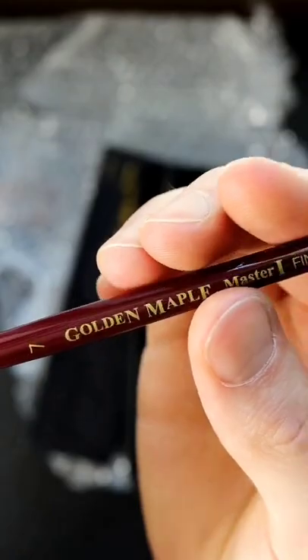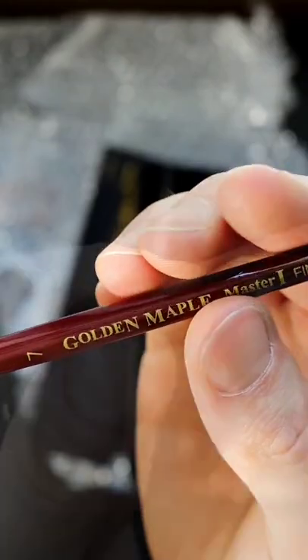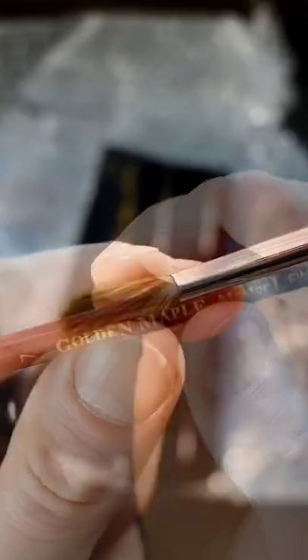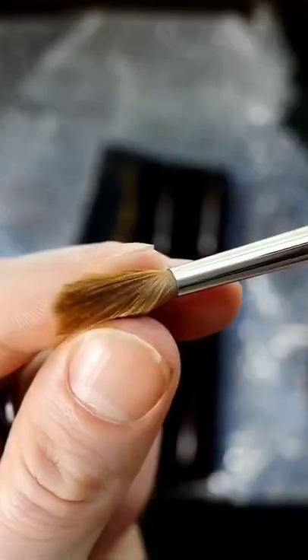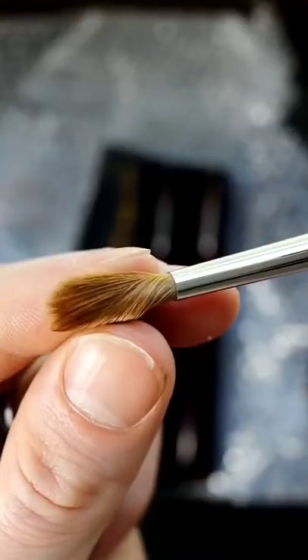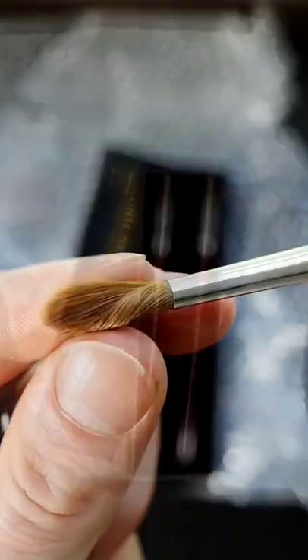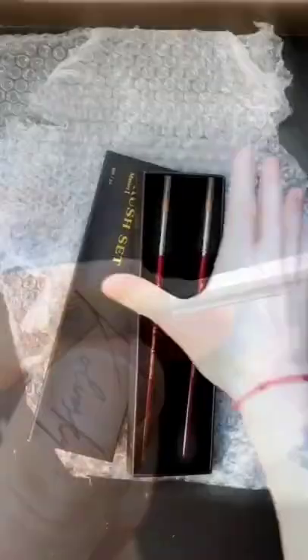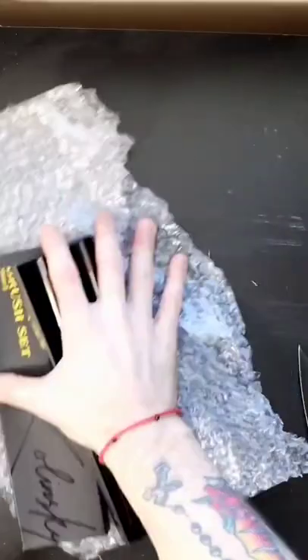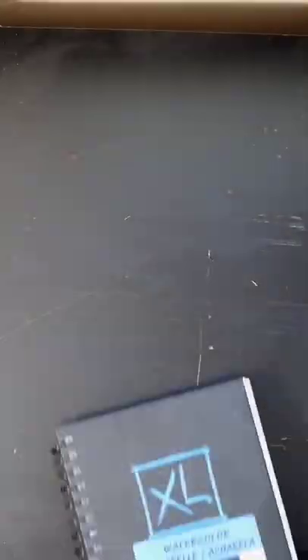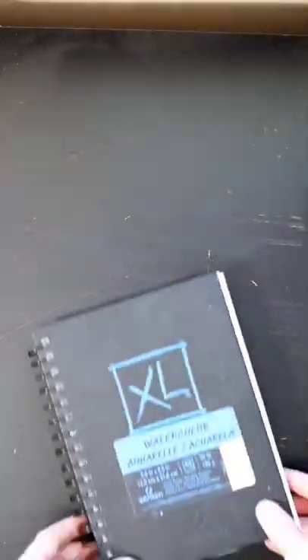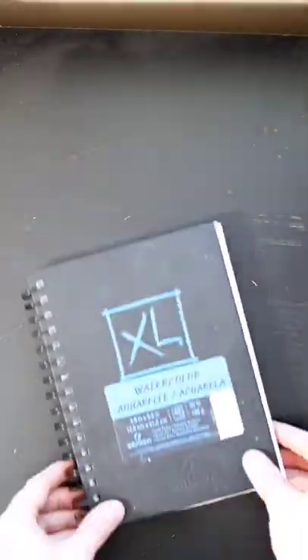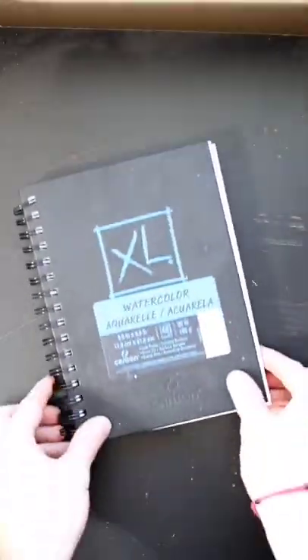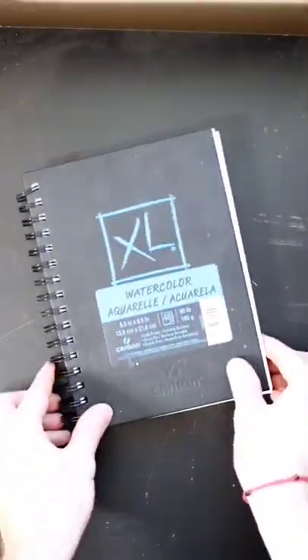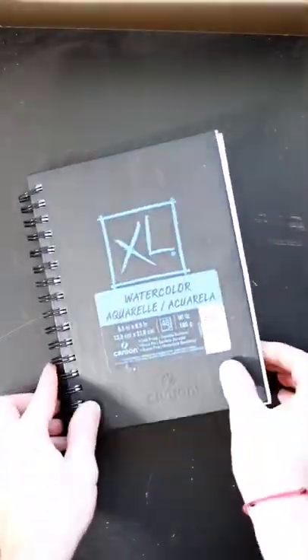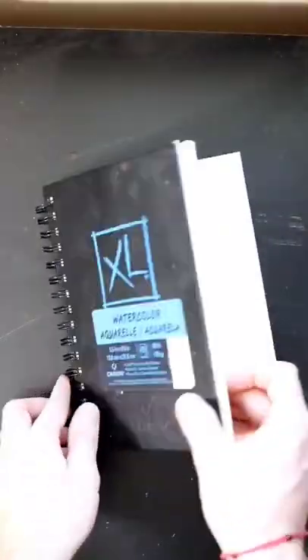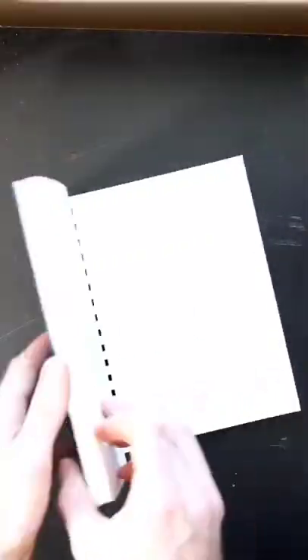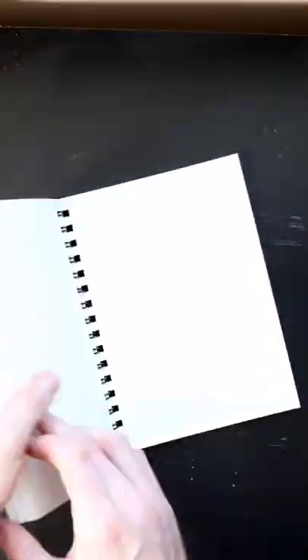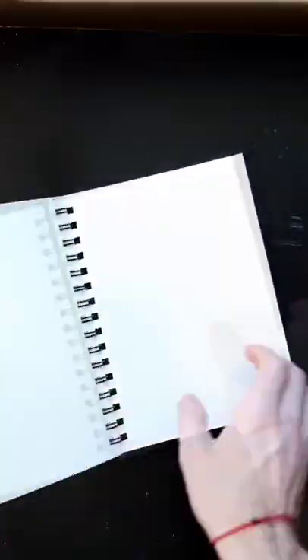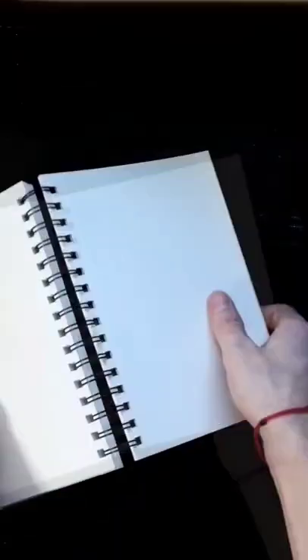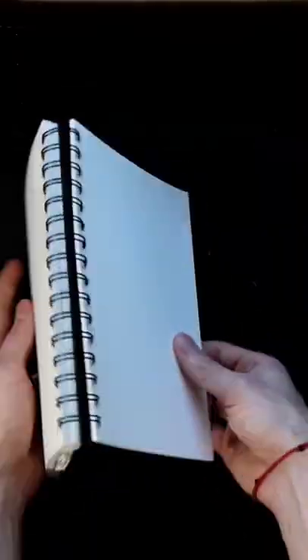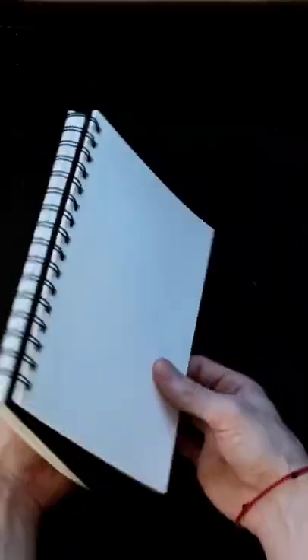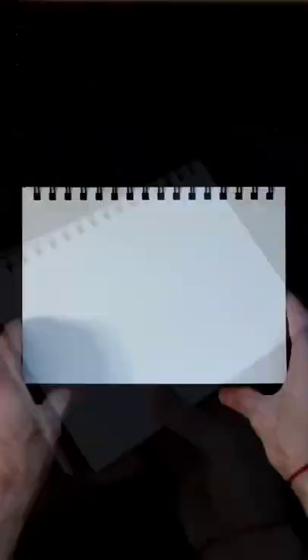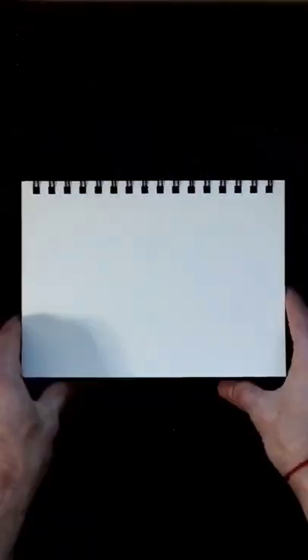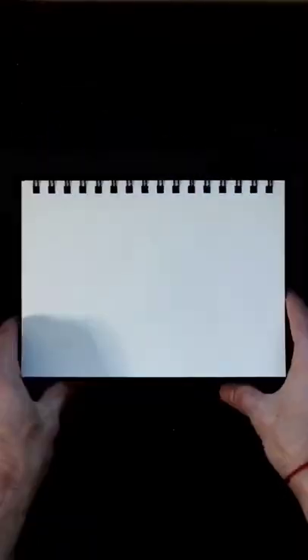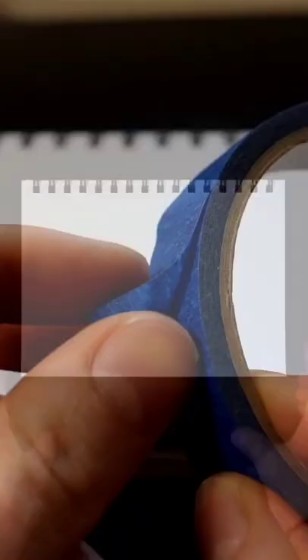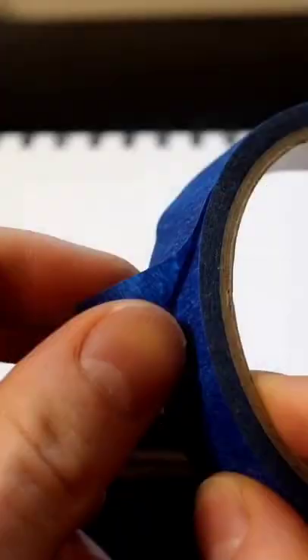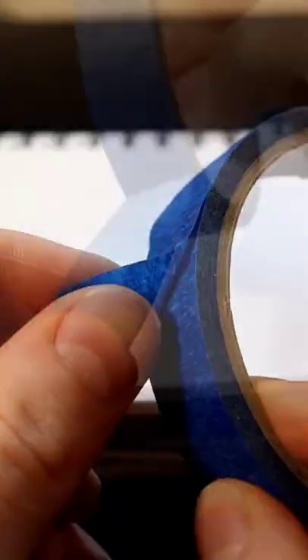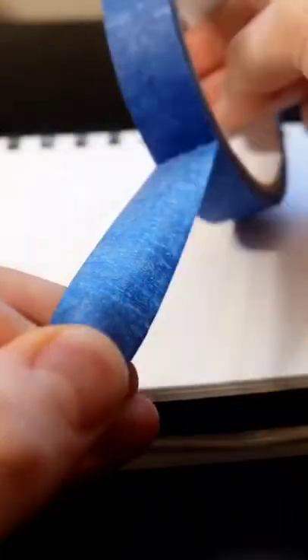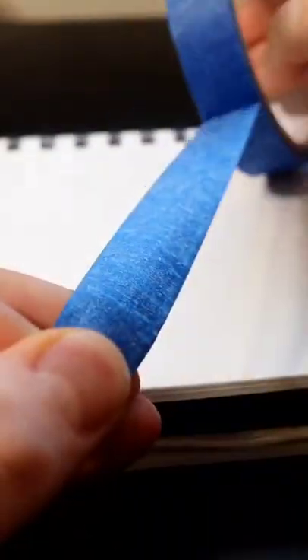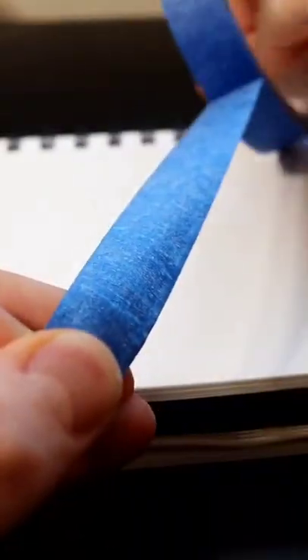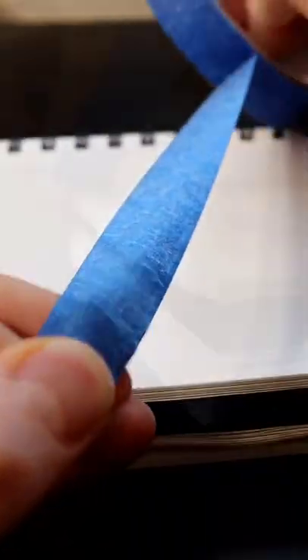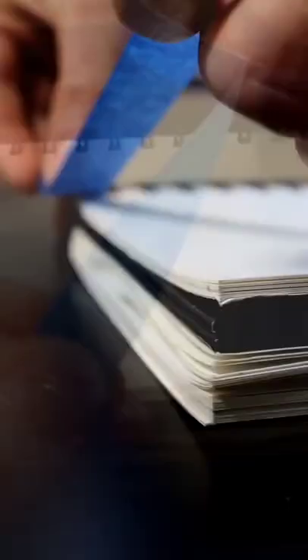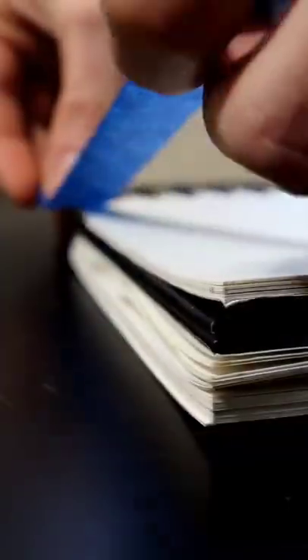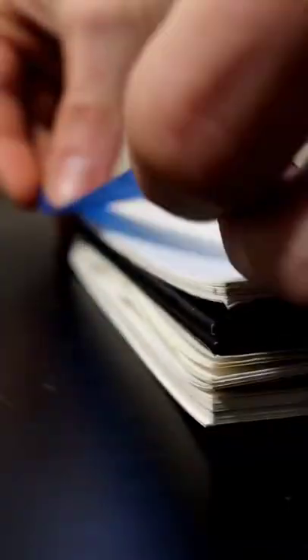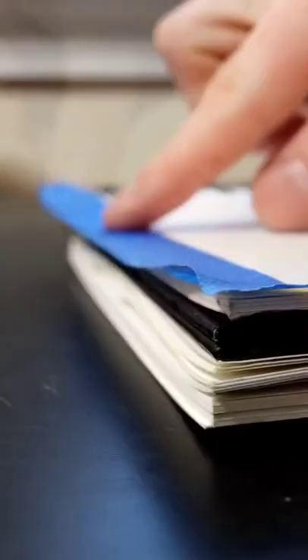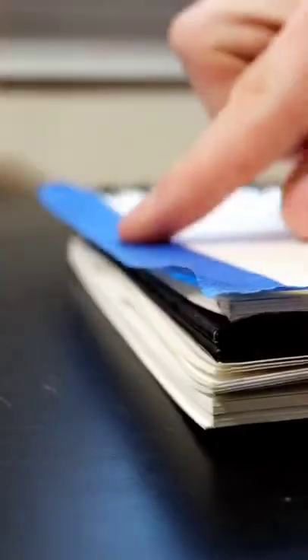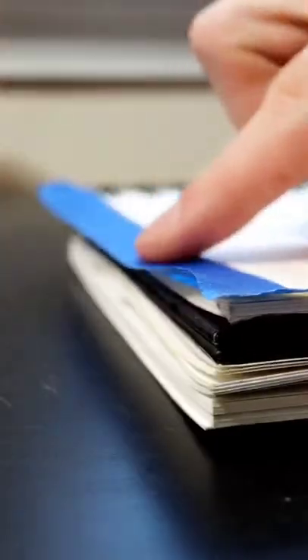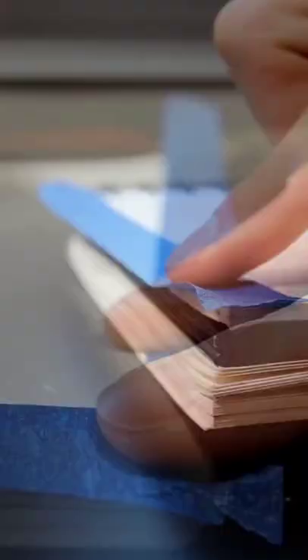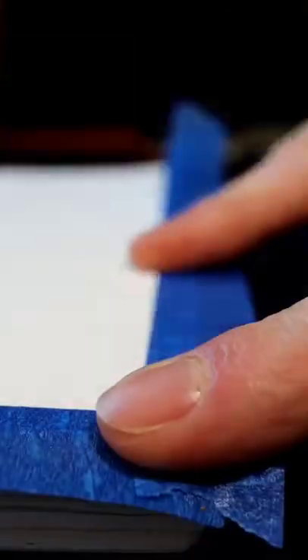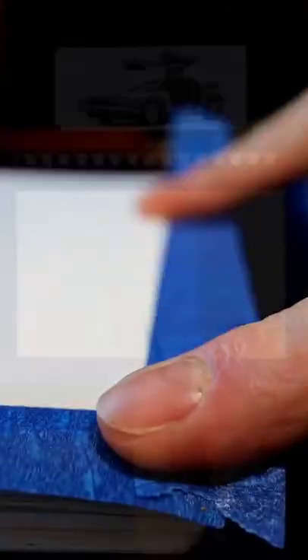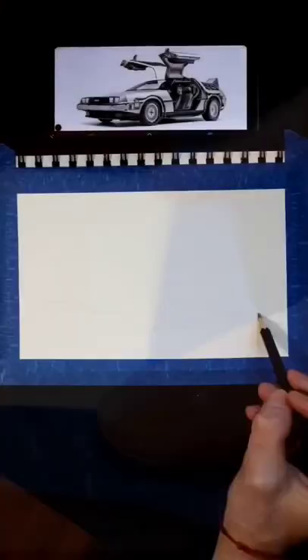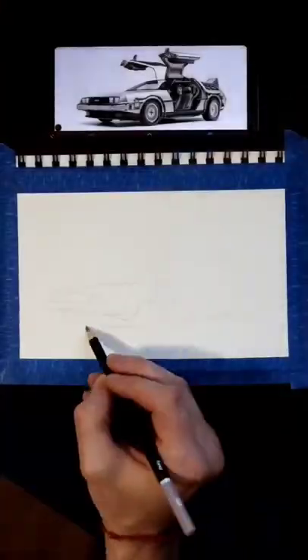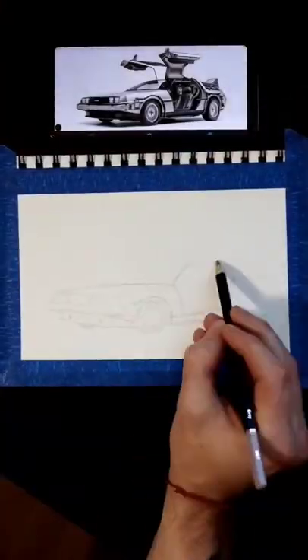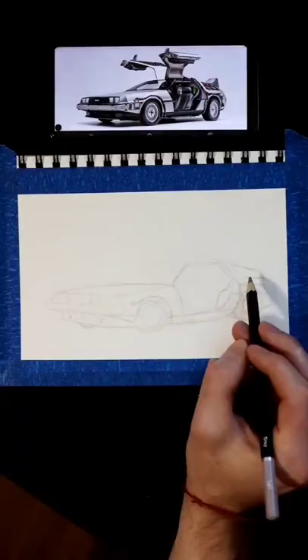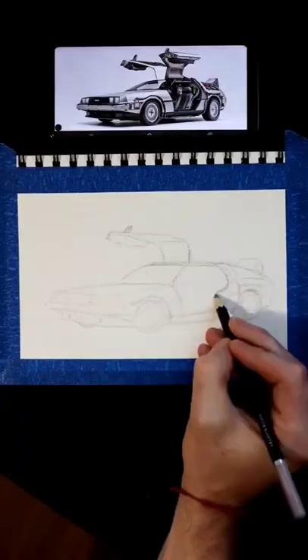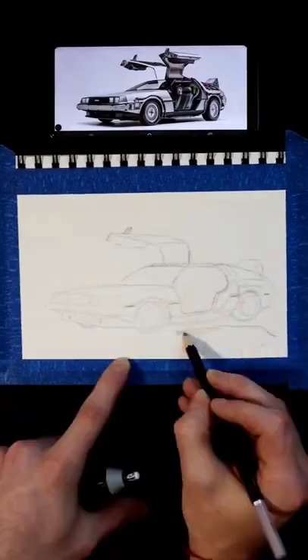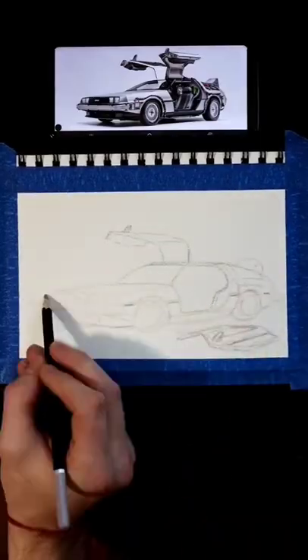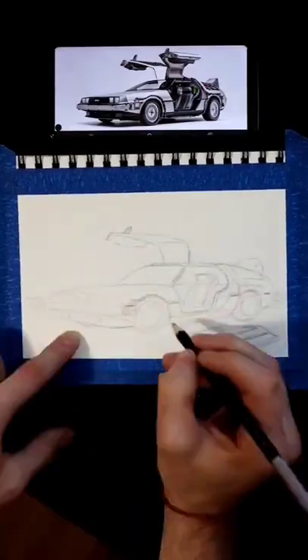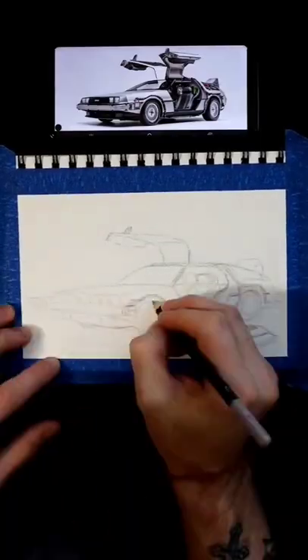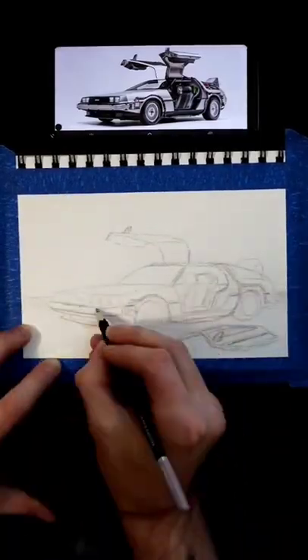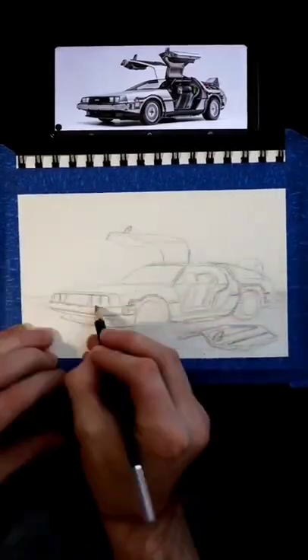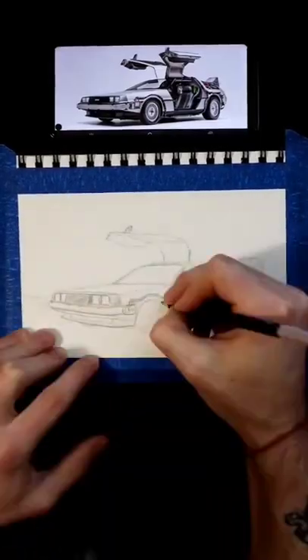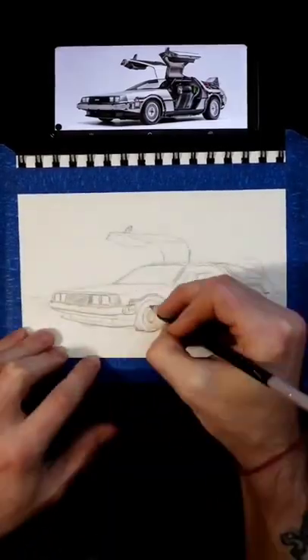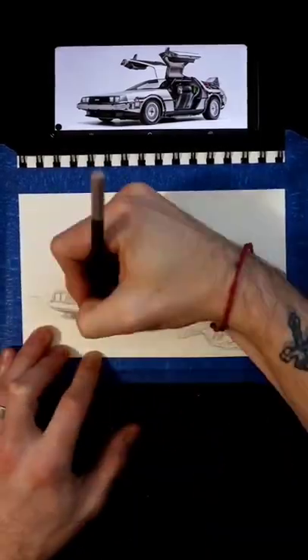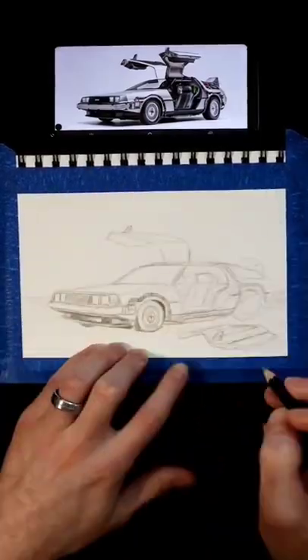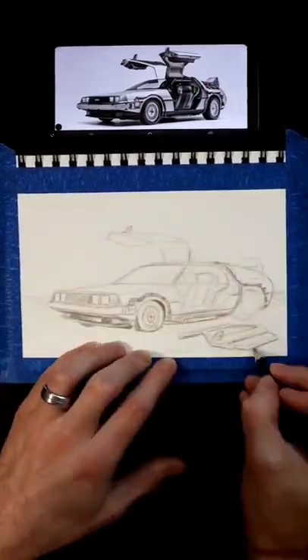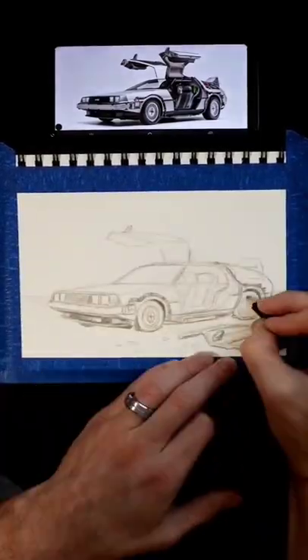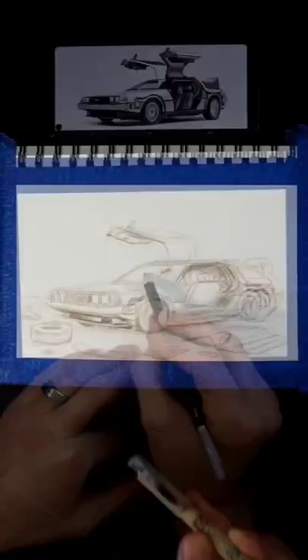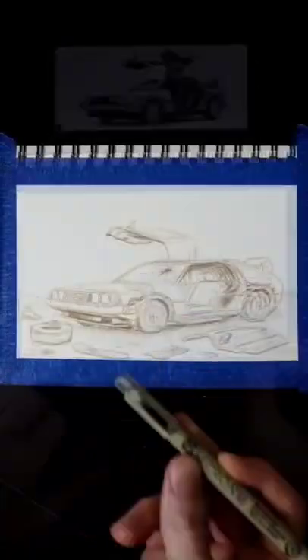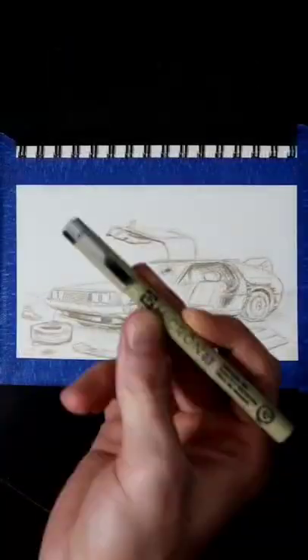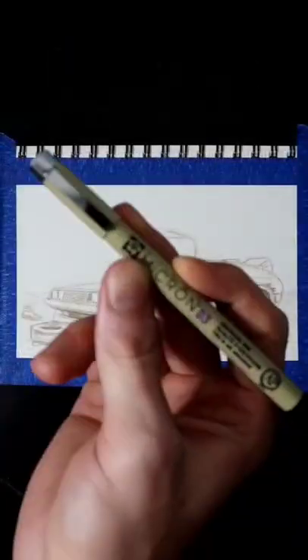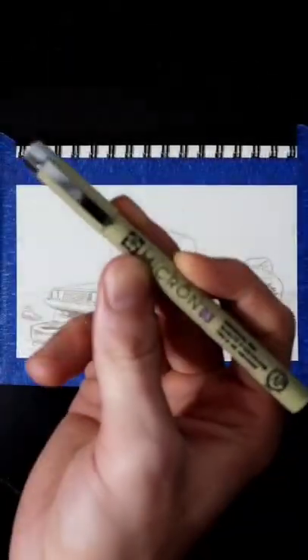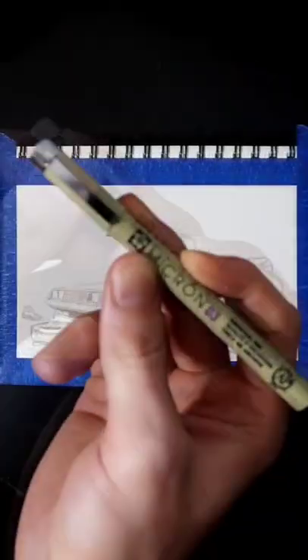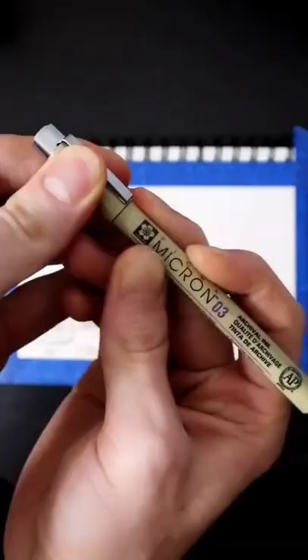Before I can dive in with the paintbrushes, I tape off my edges, do my sketching with a watercolor pencil, and do all of my lining with a micron pen.